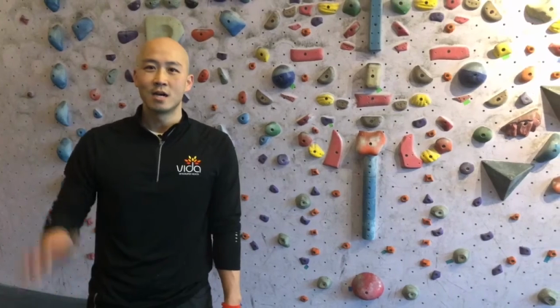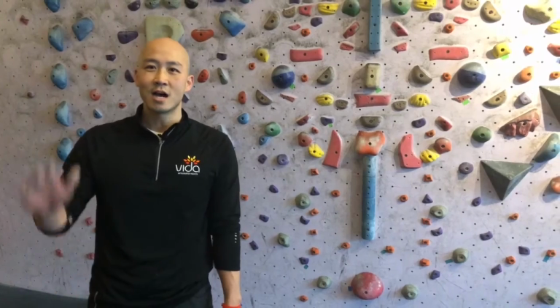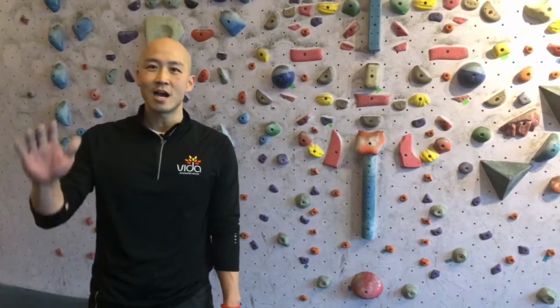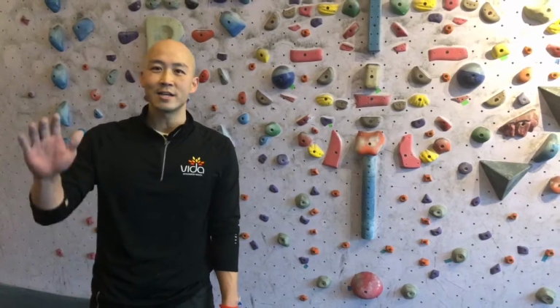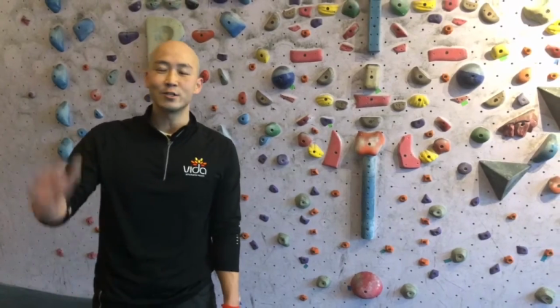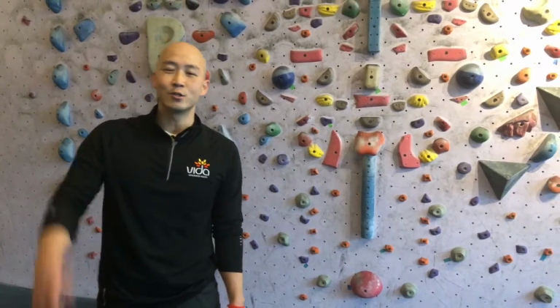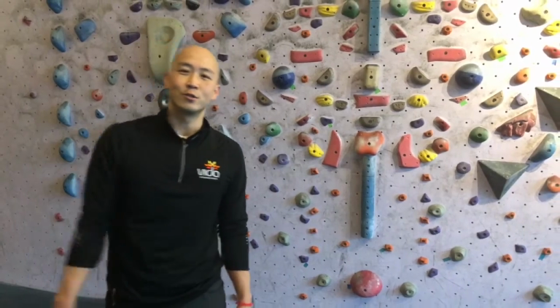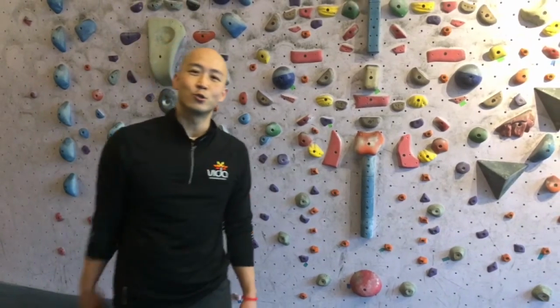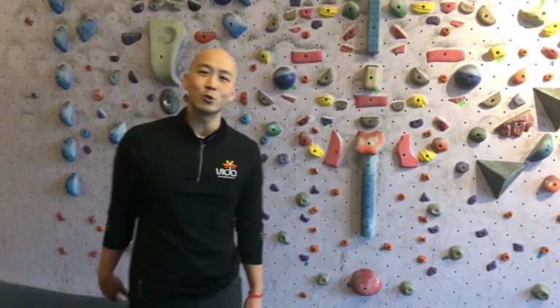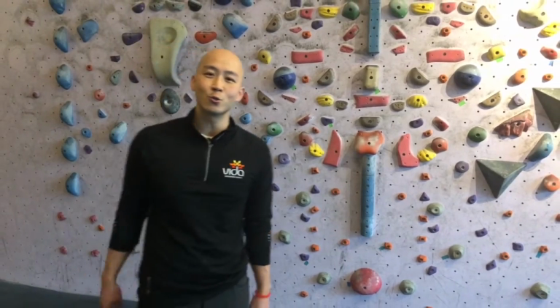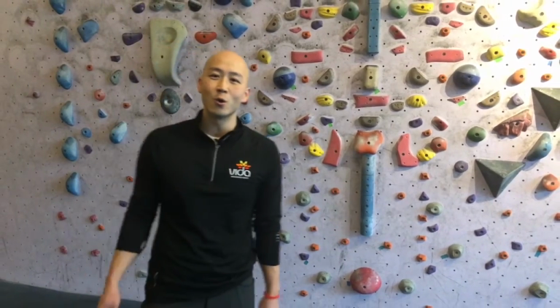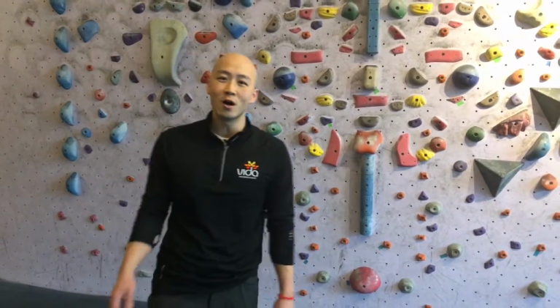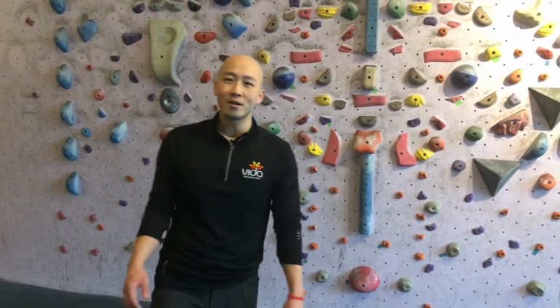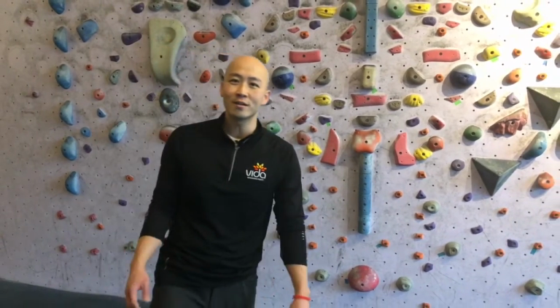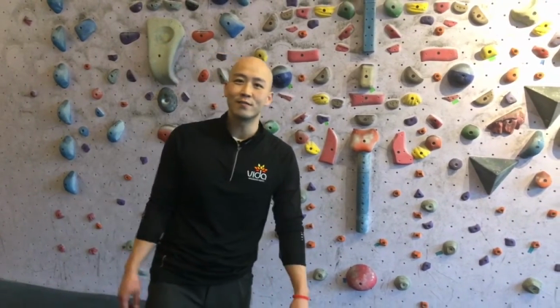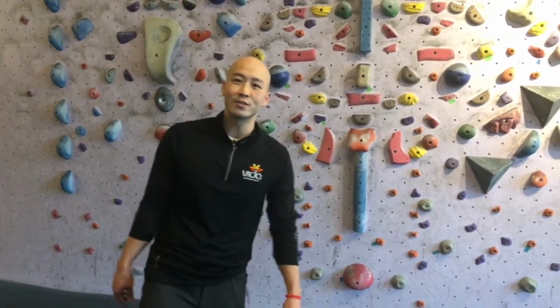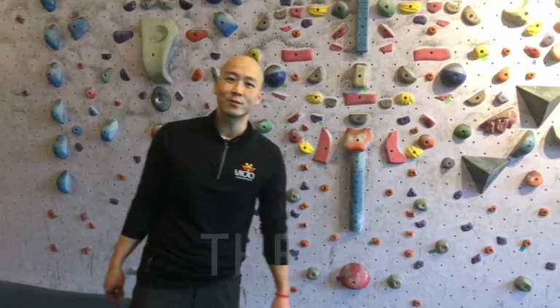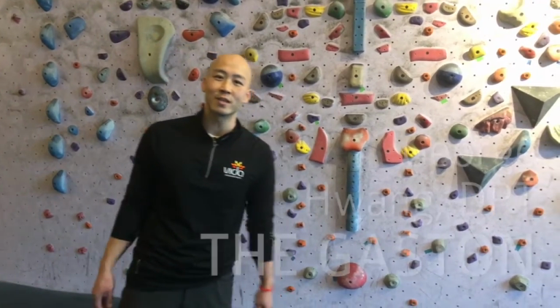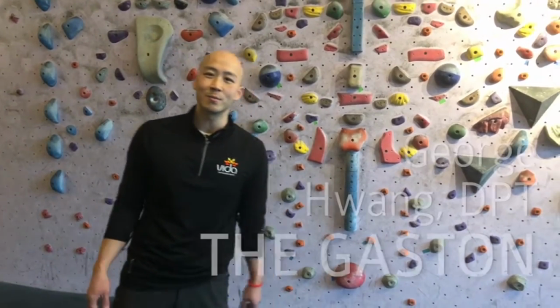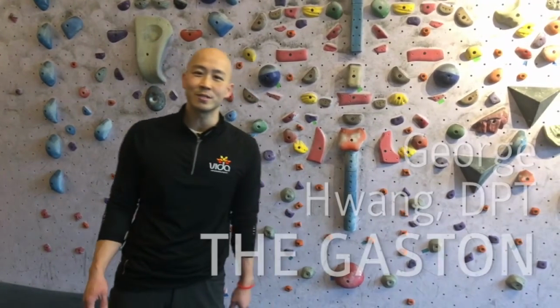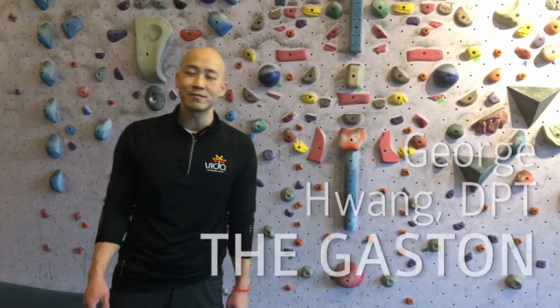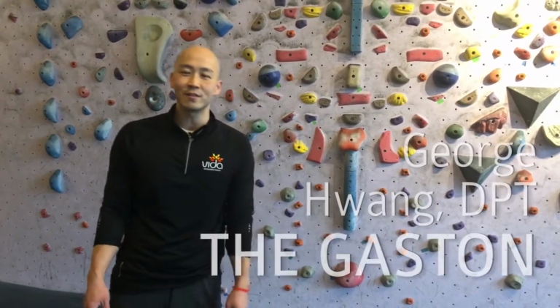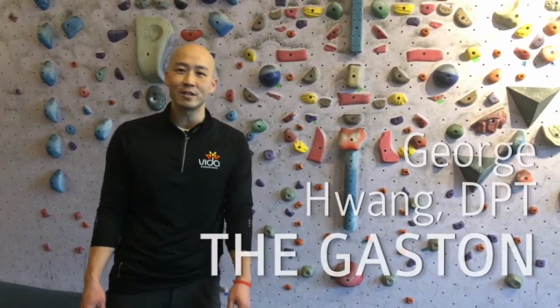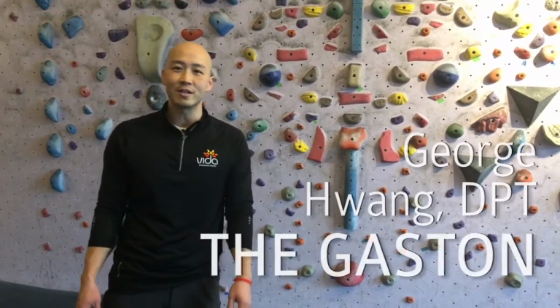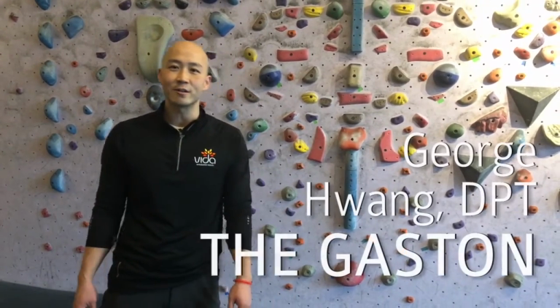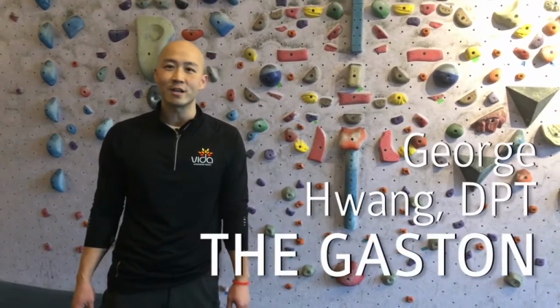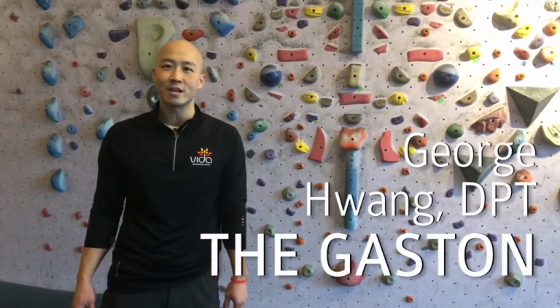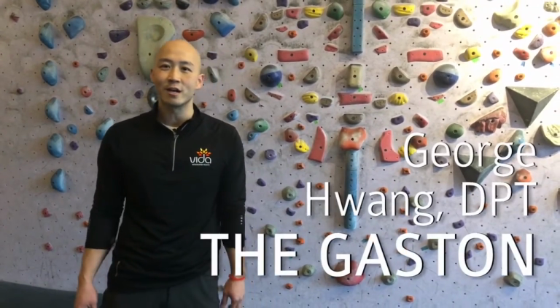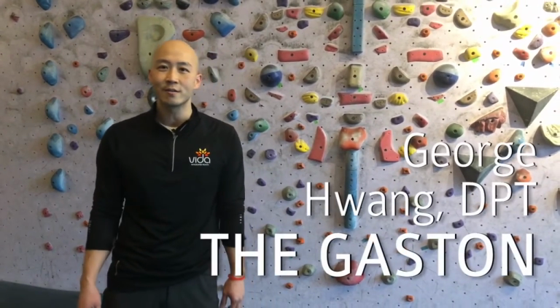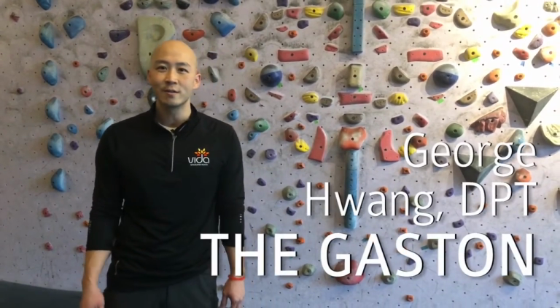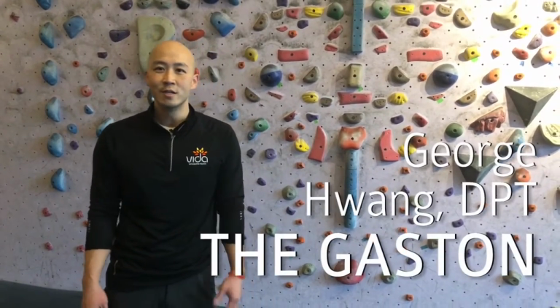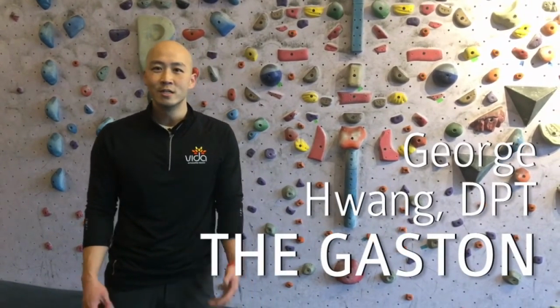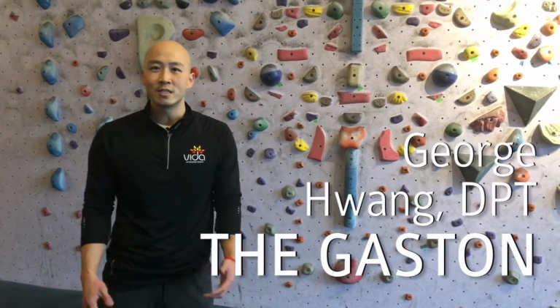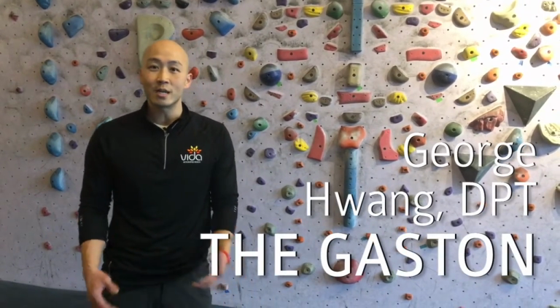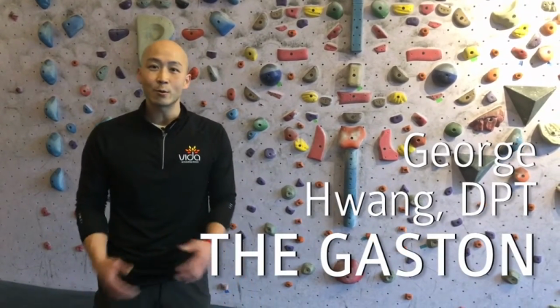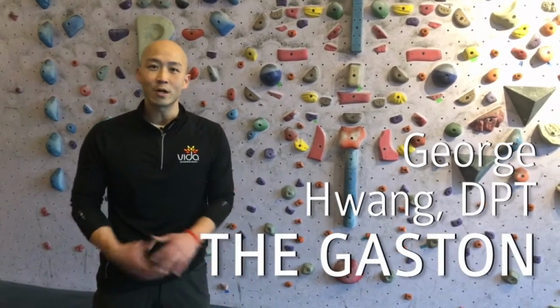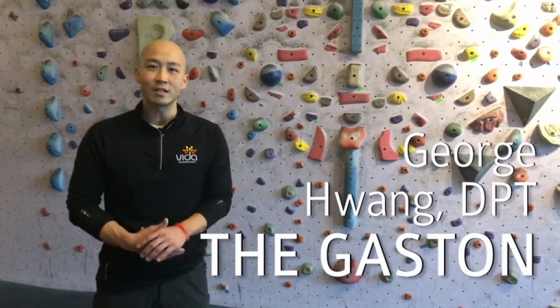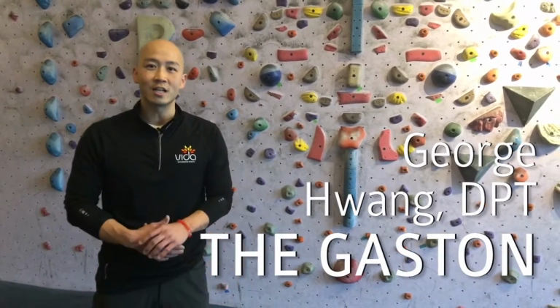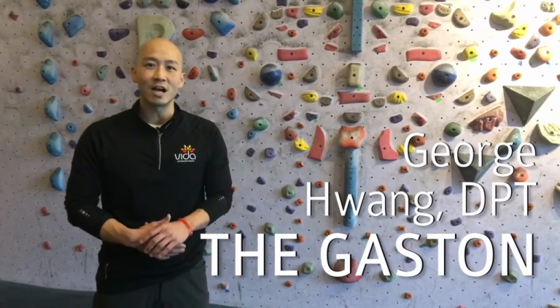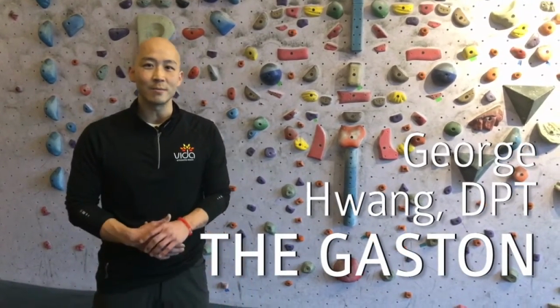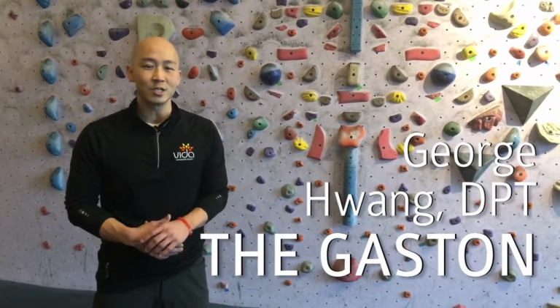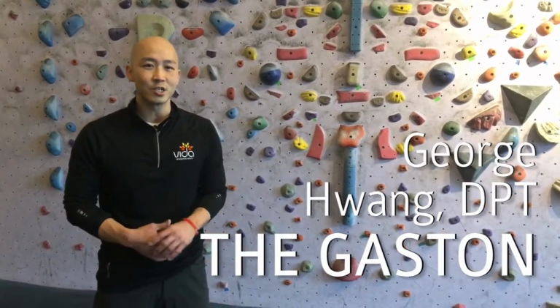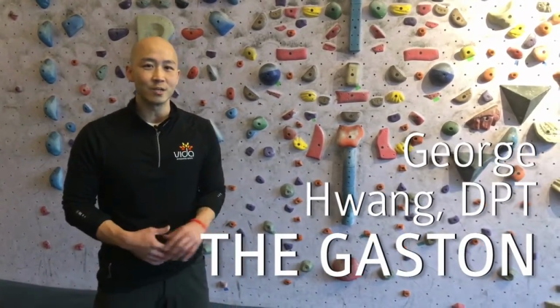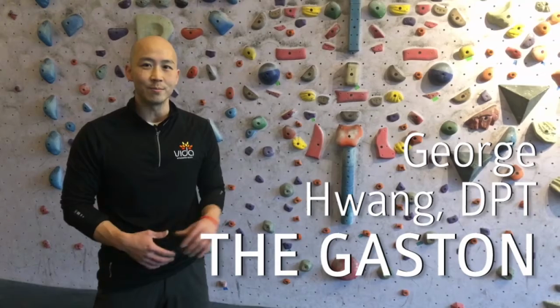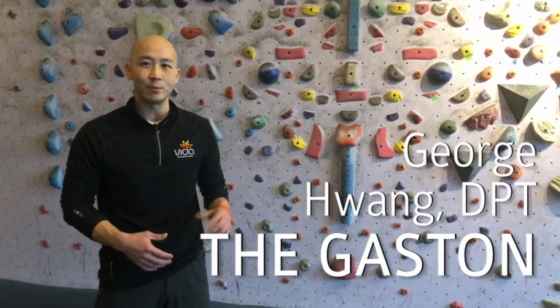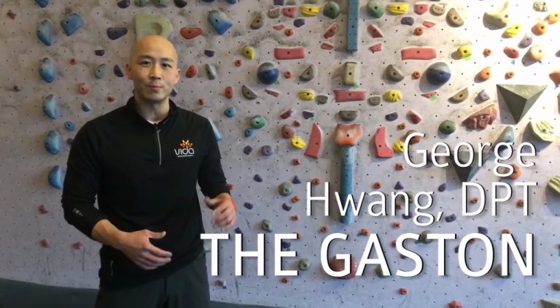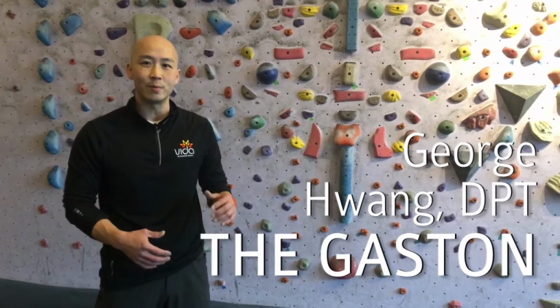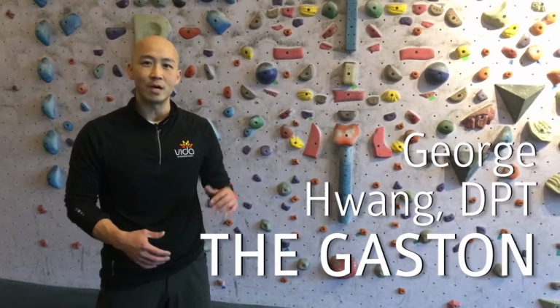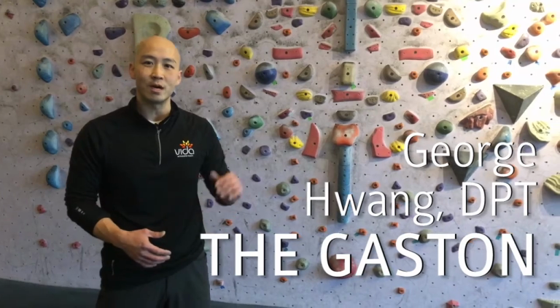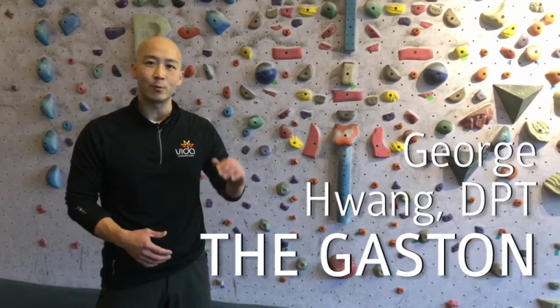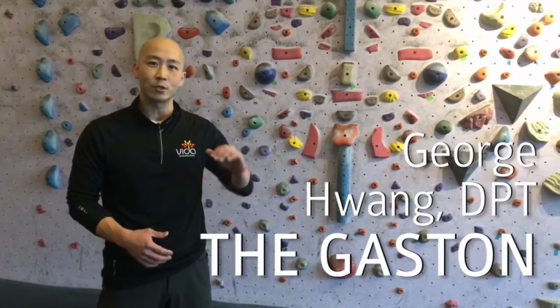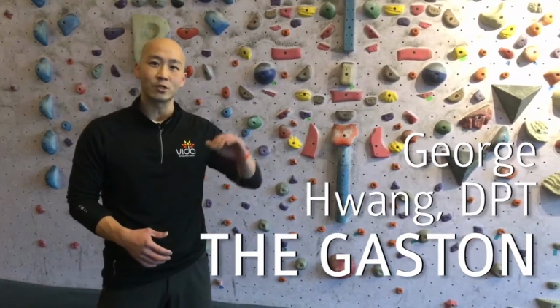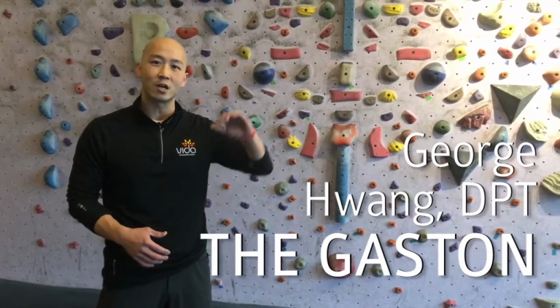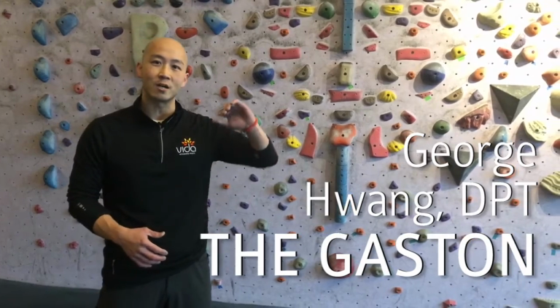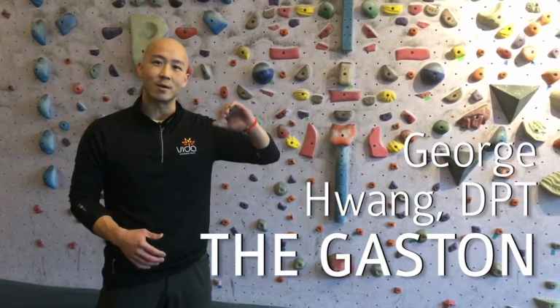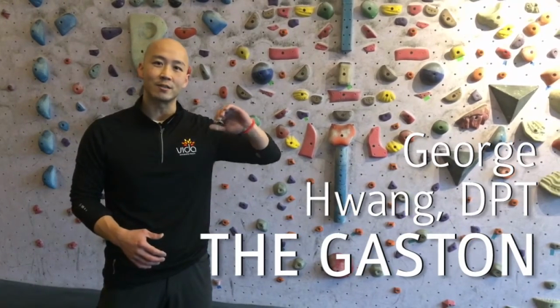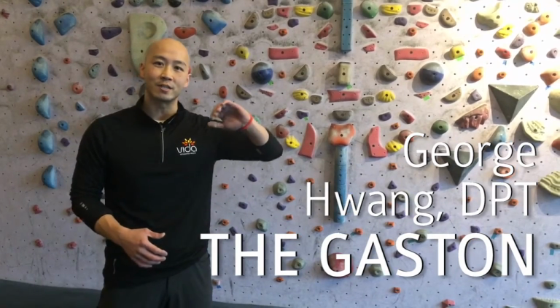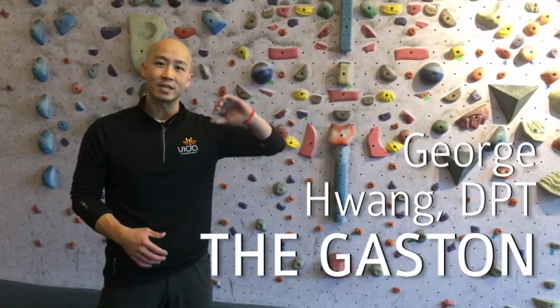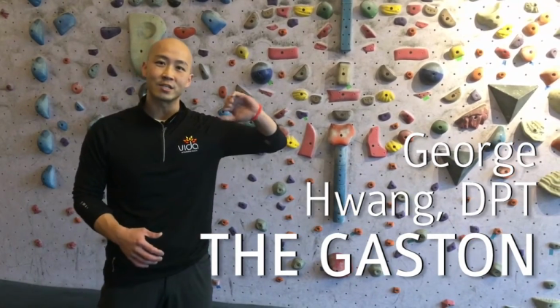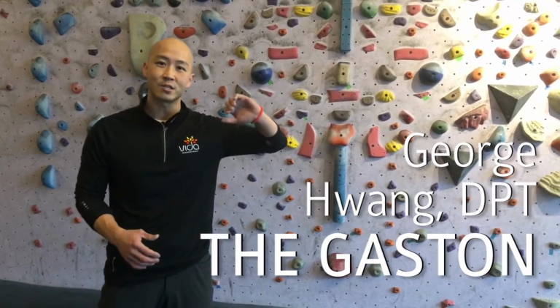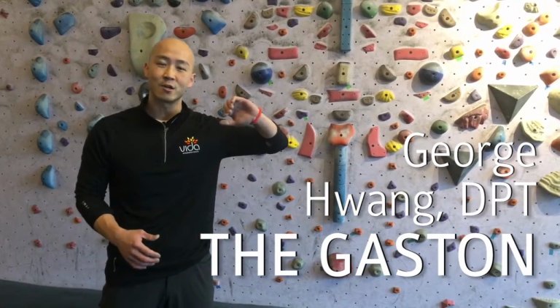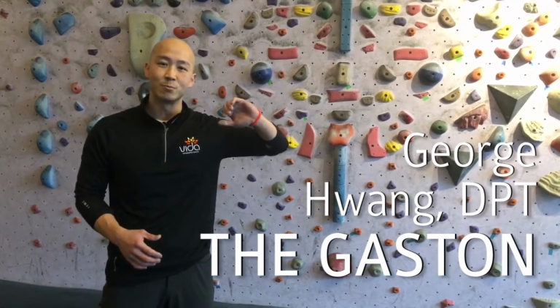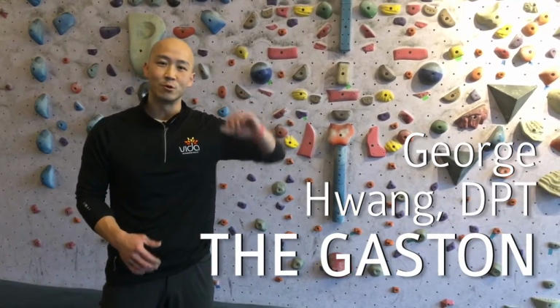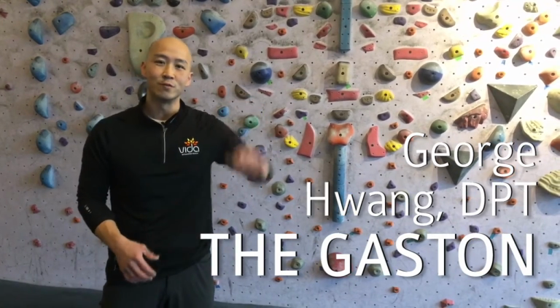Hi, I'm George Wong, a physical therapist at Vita Integrated Health. Today we're at the climbing gym and we're going to talk about the Gaston move.